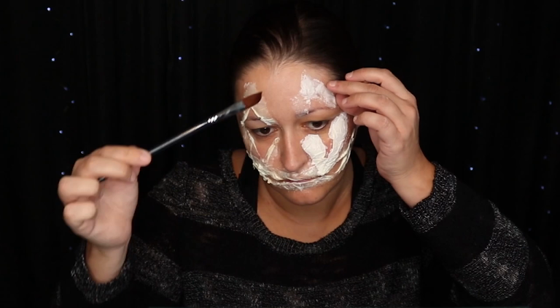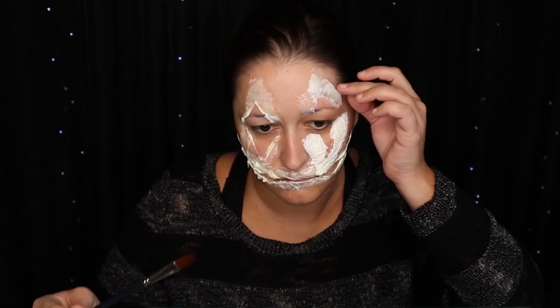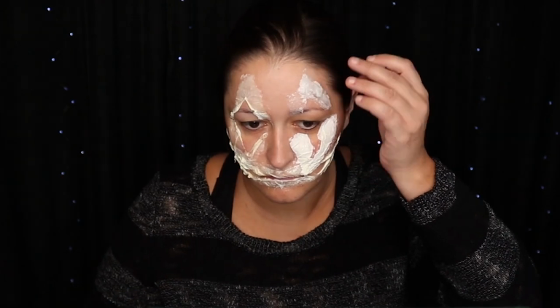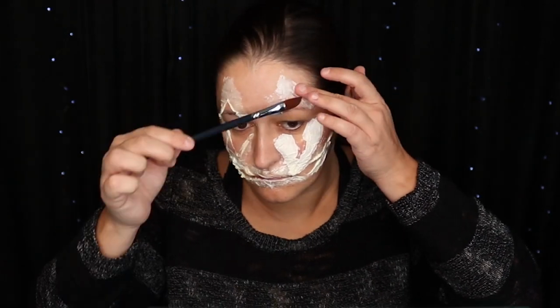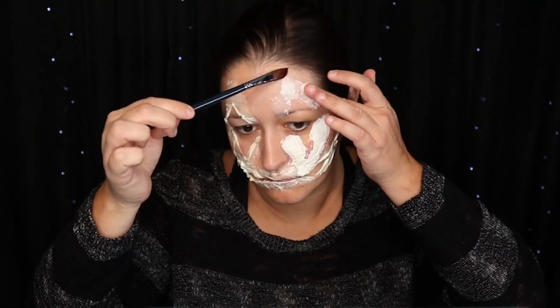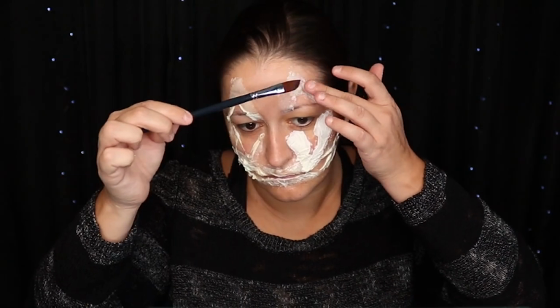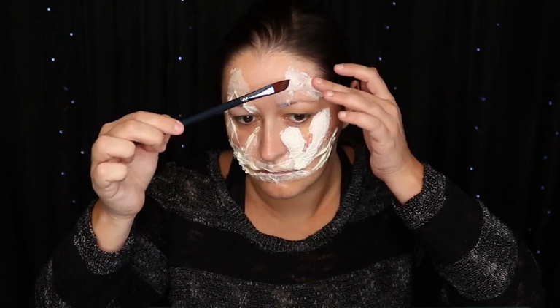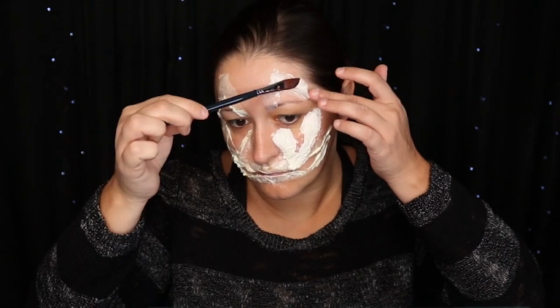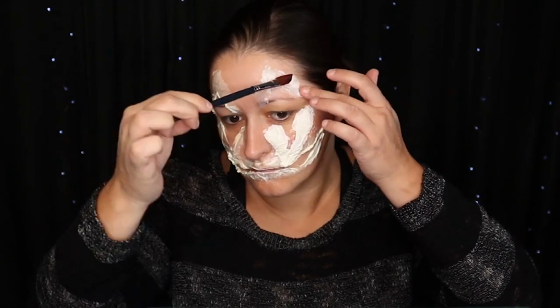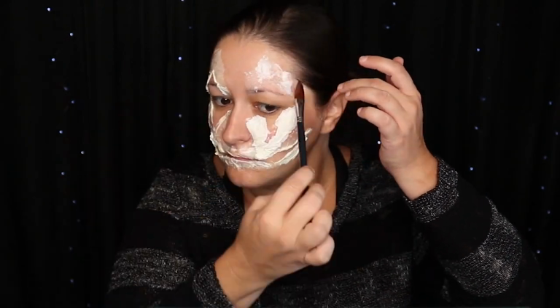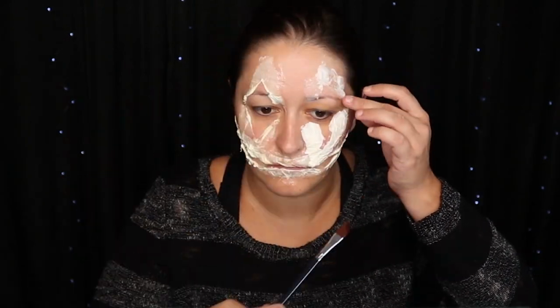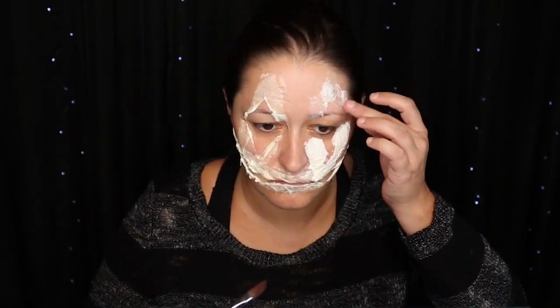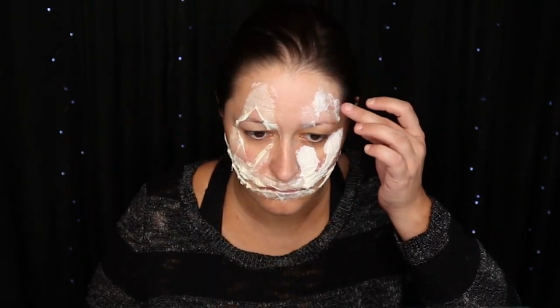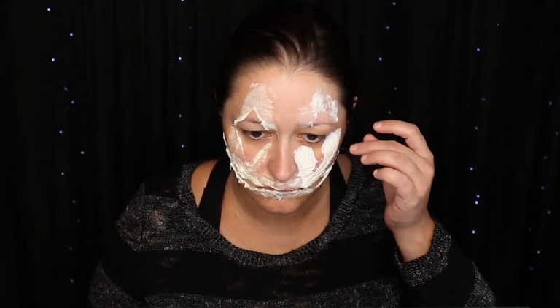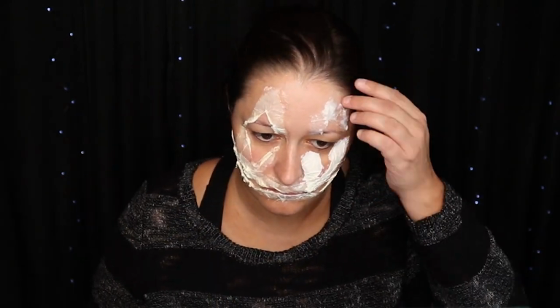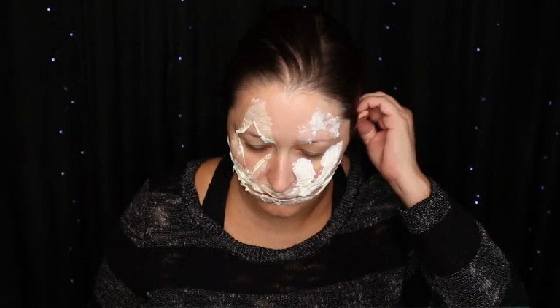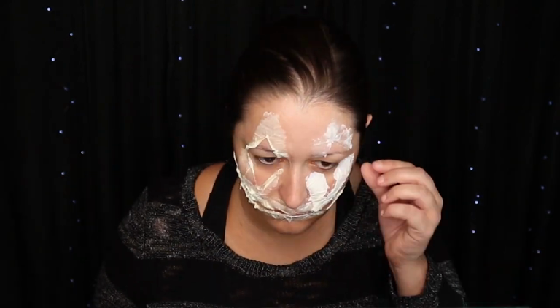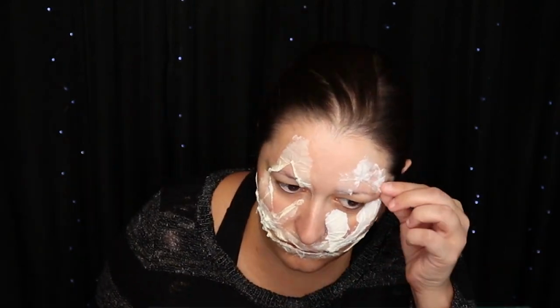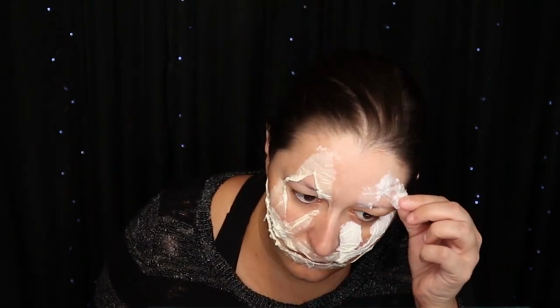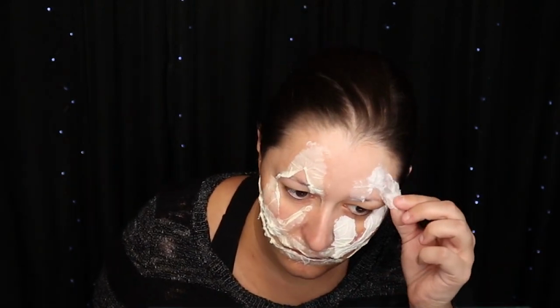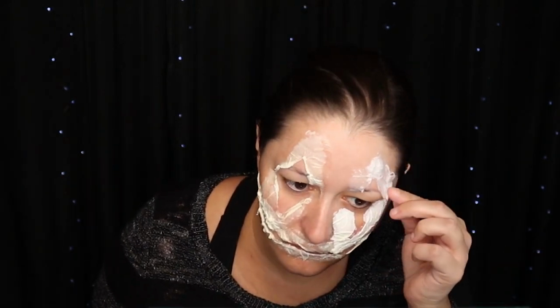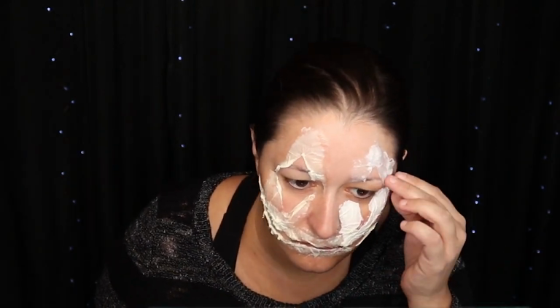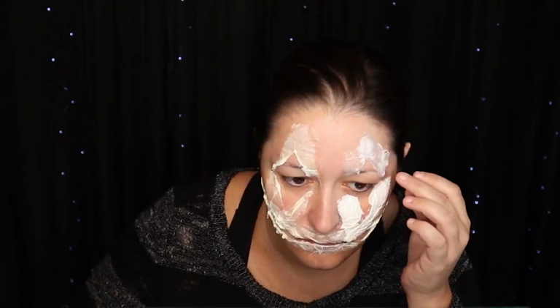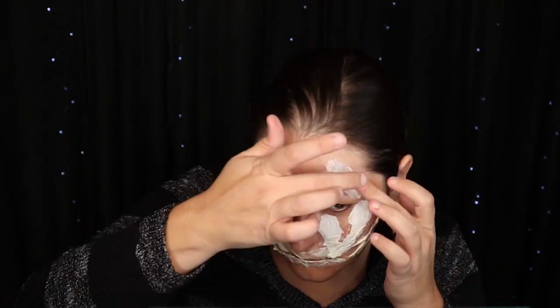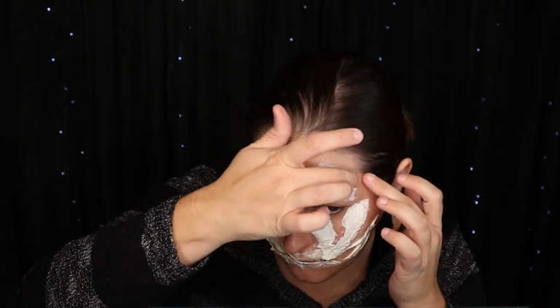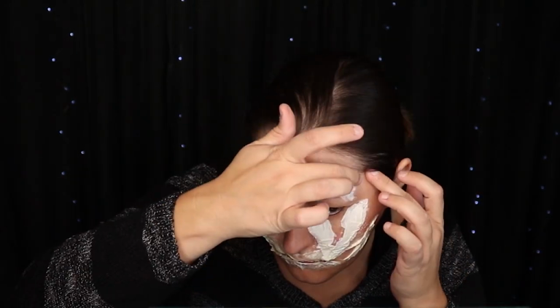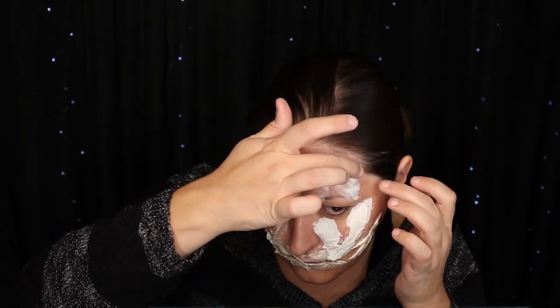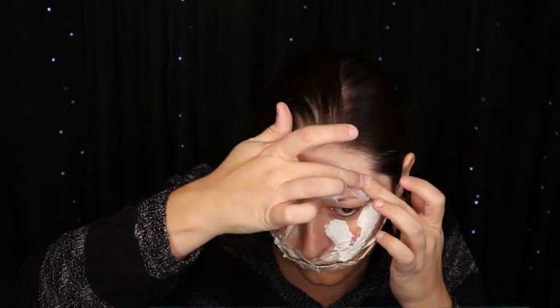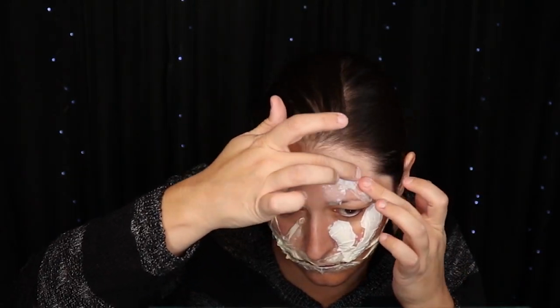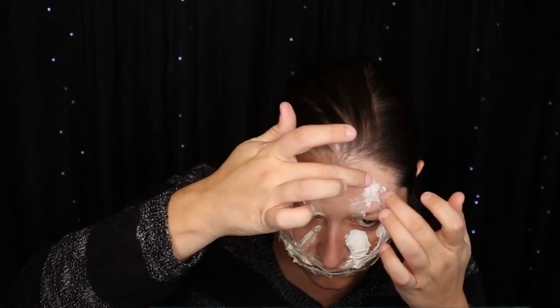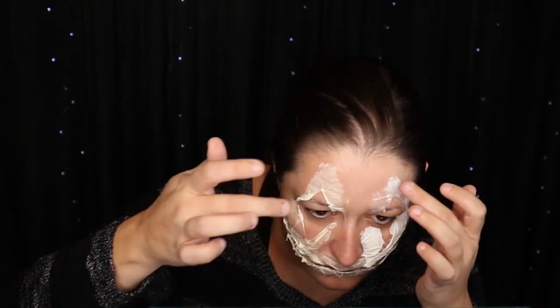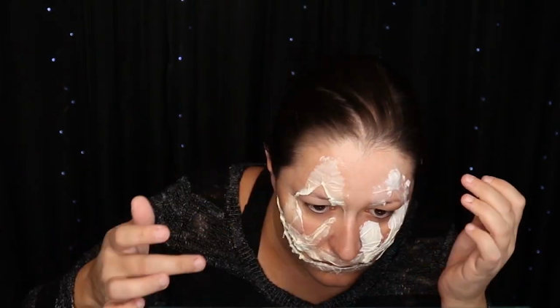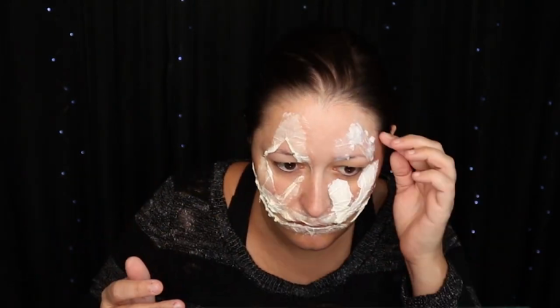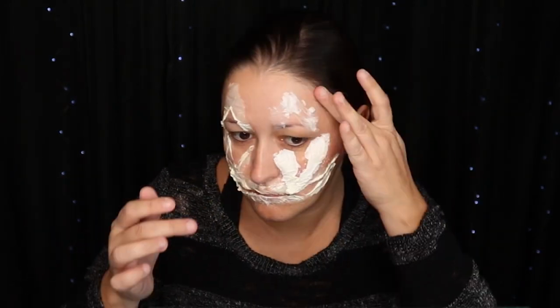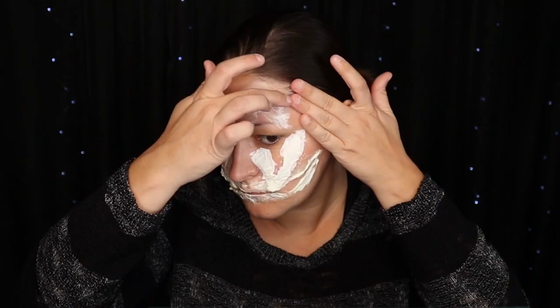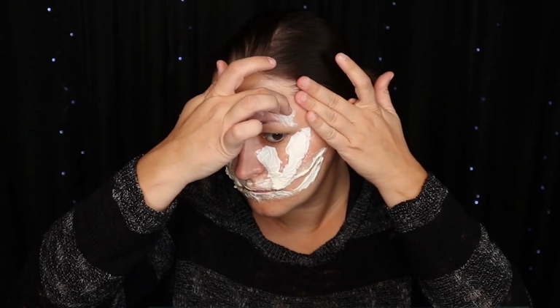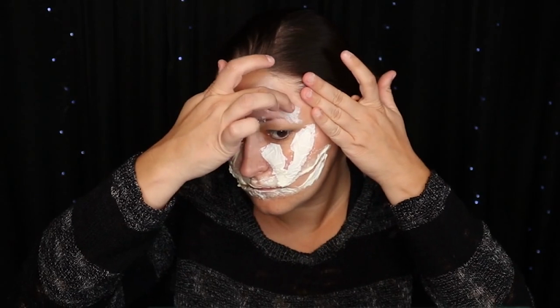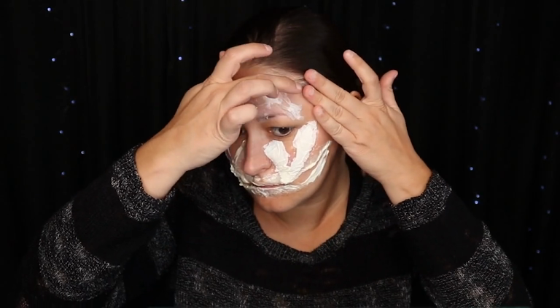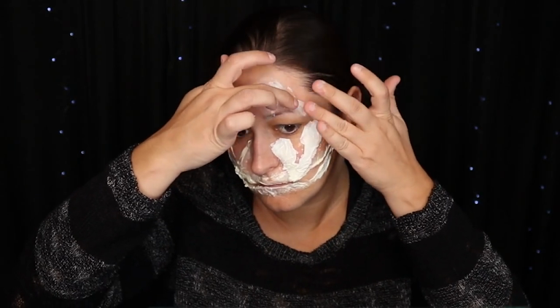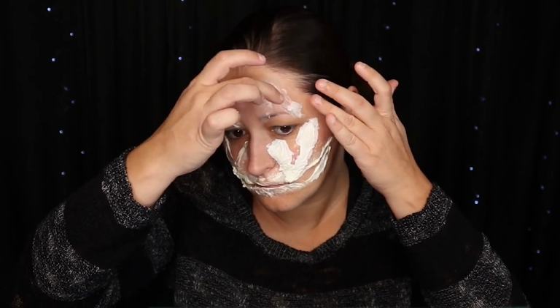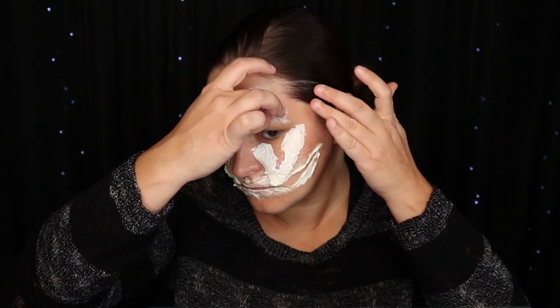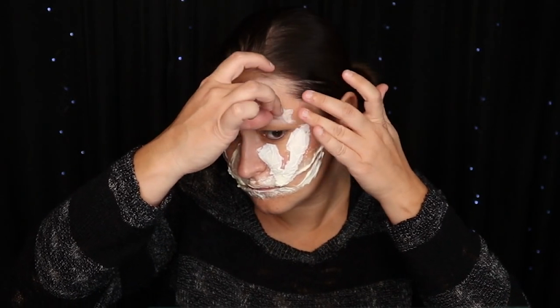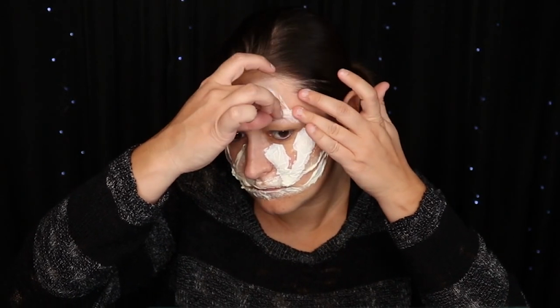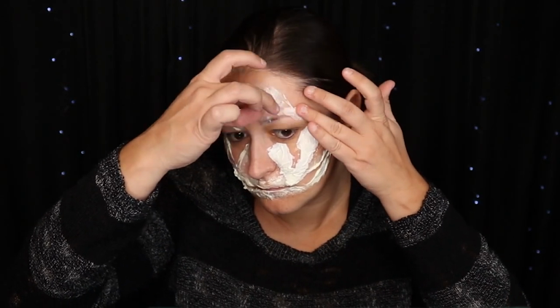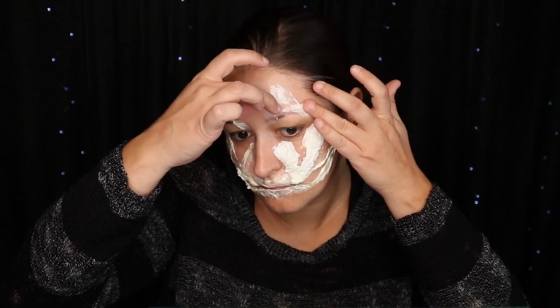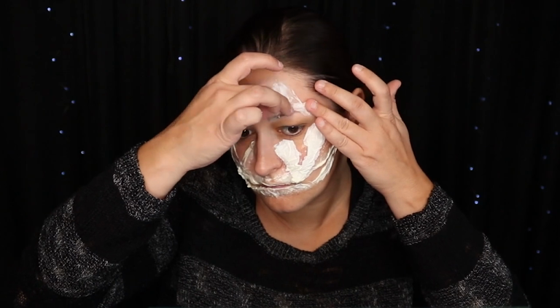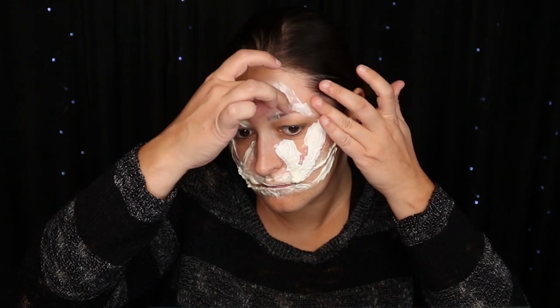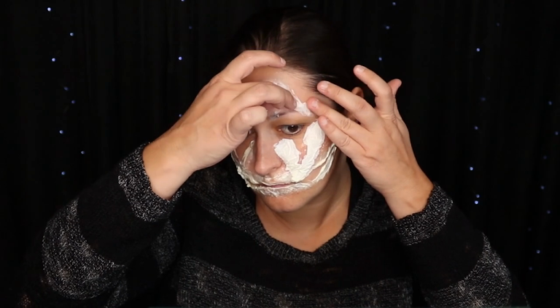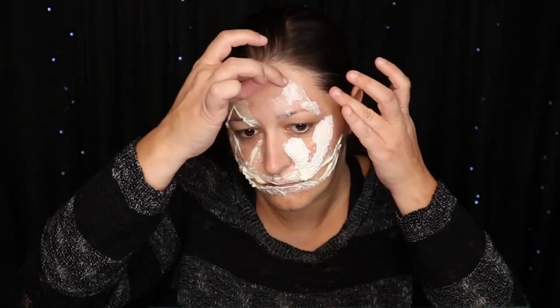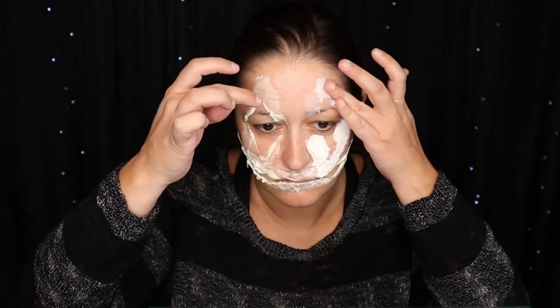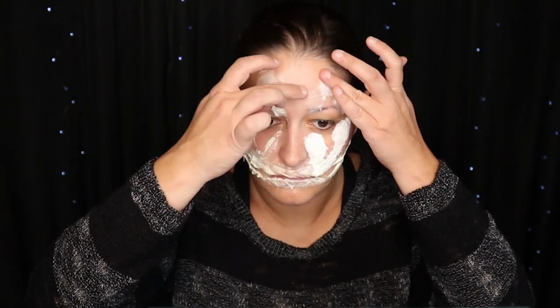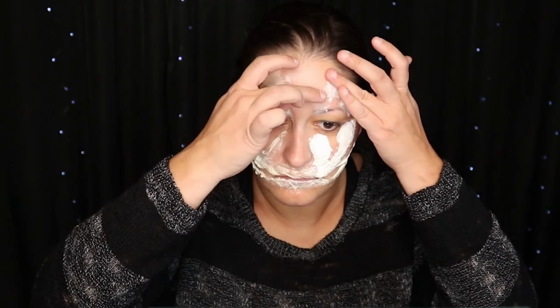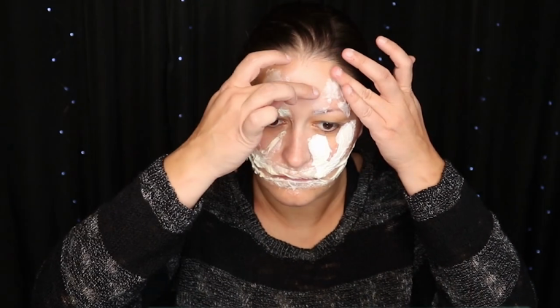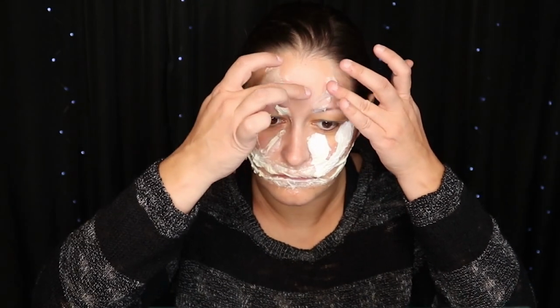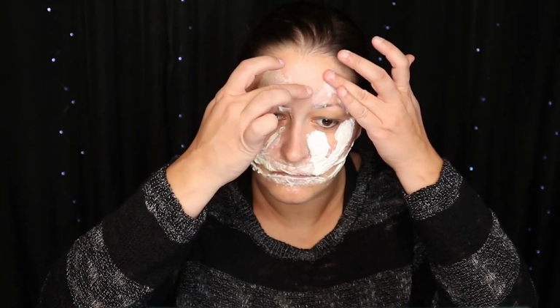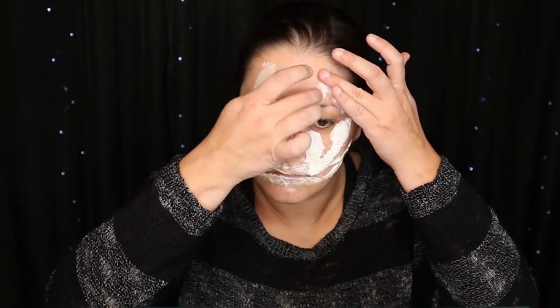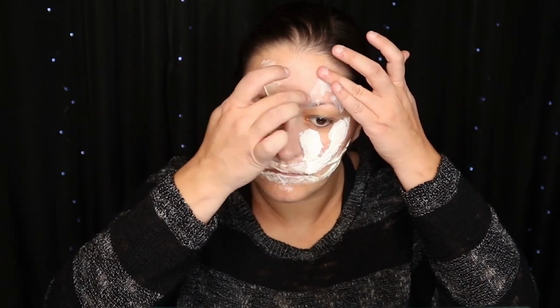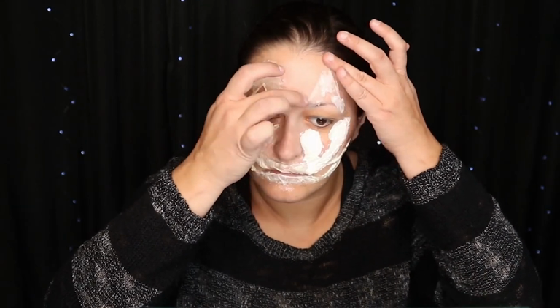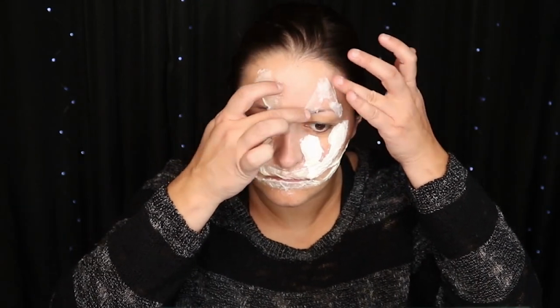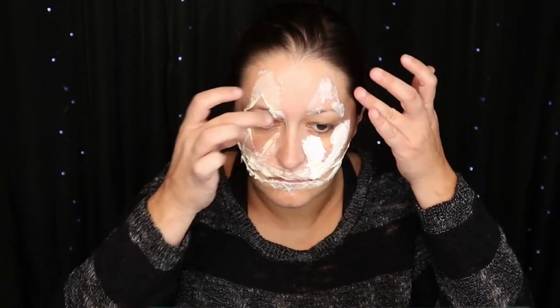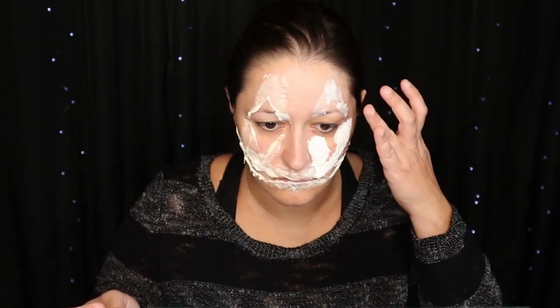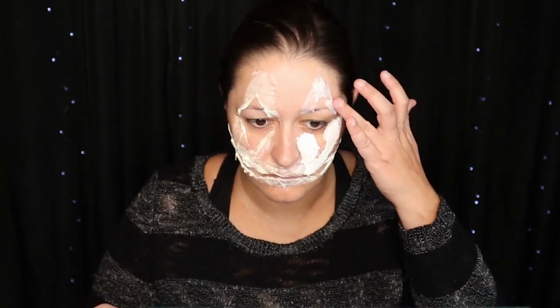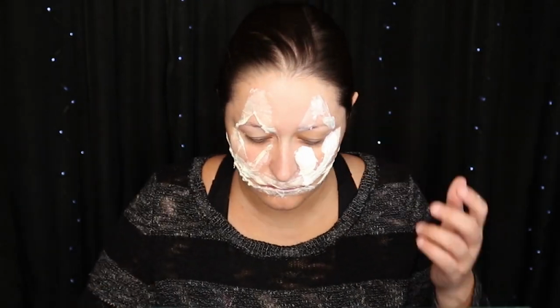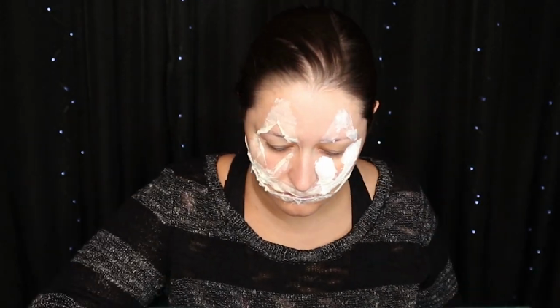First I just lay down the tissue, then got it wet, and then put liquid latex over it.